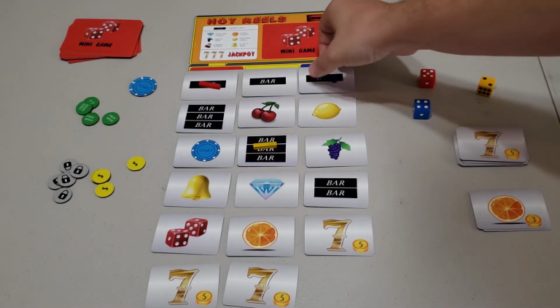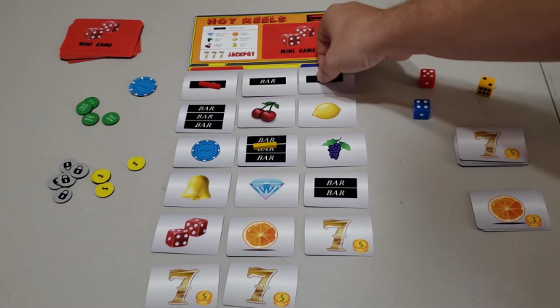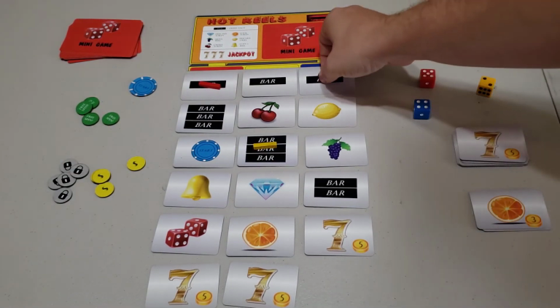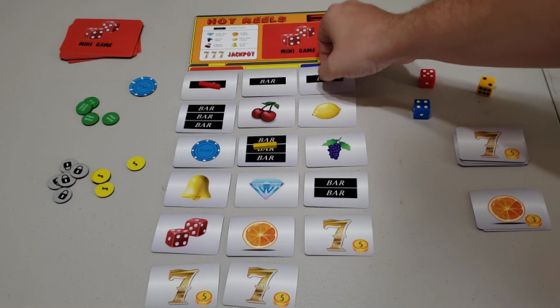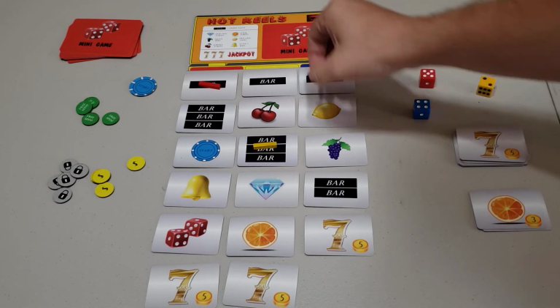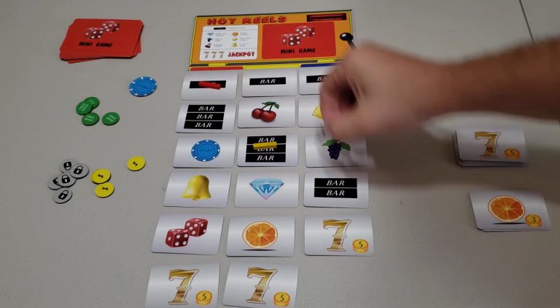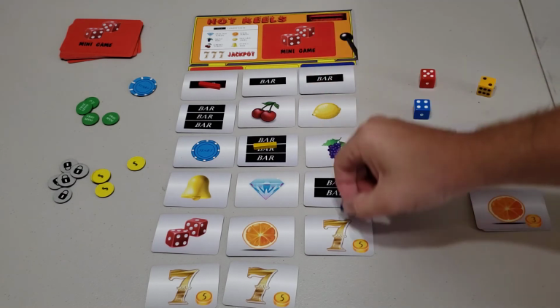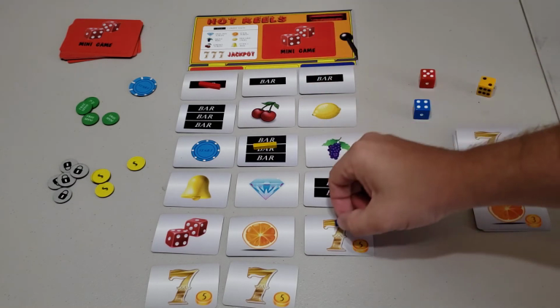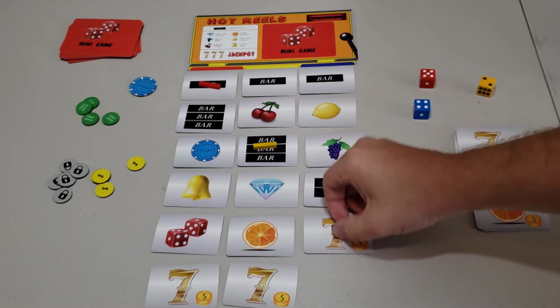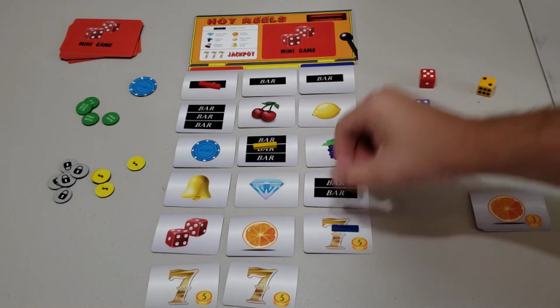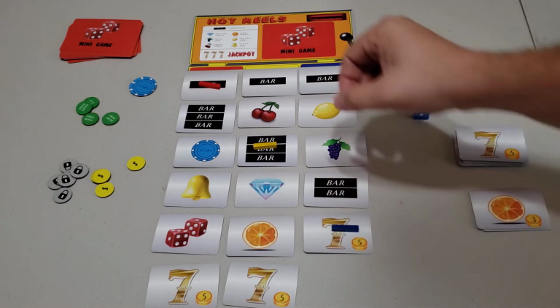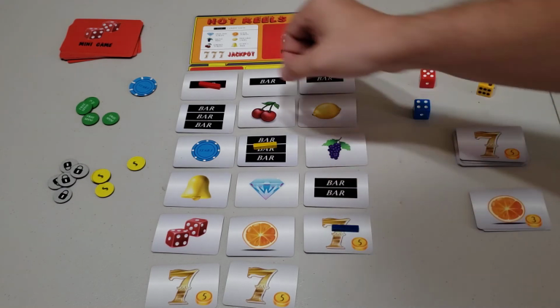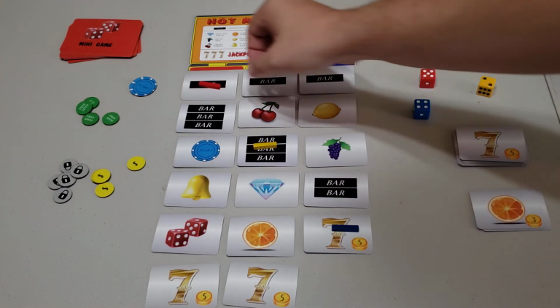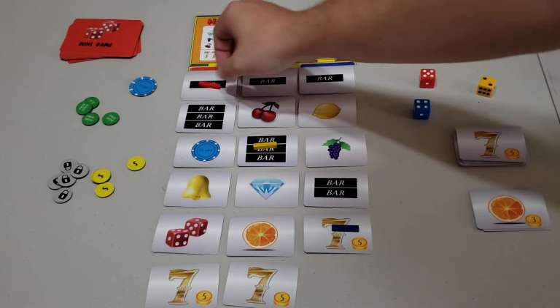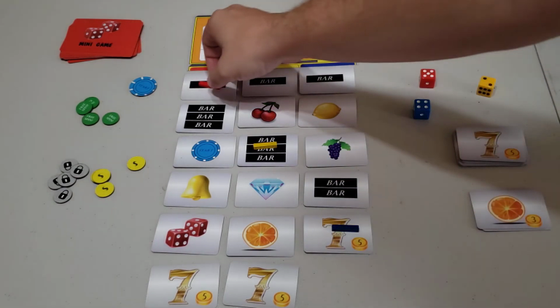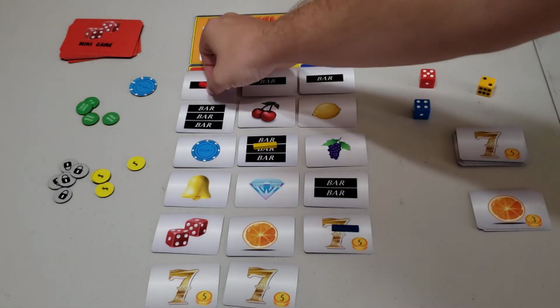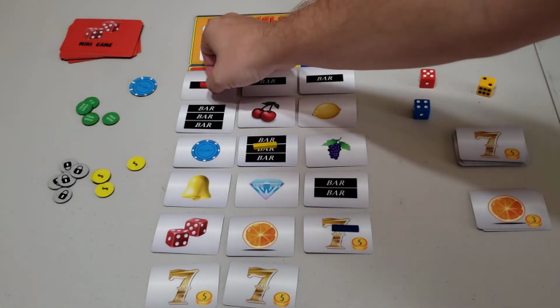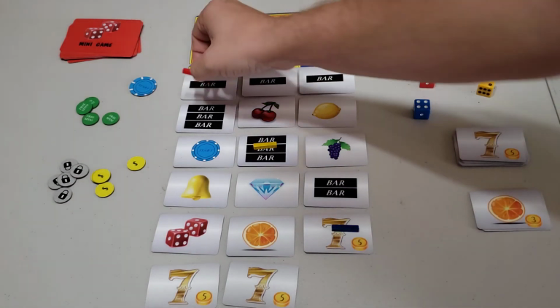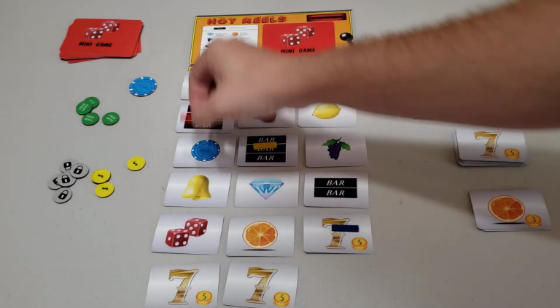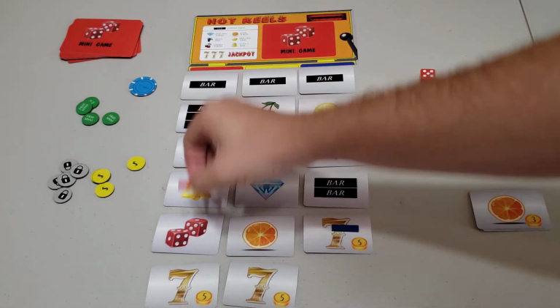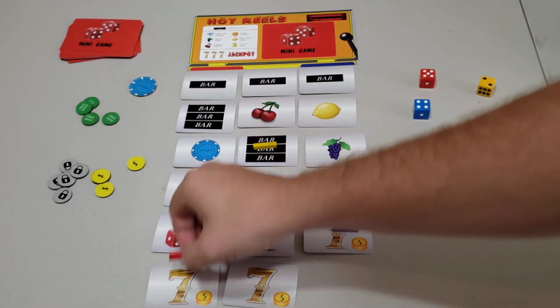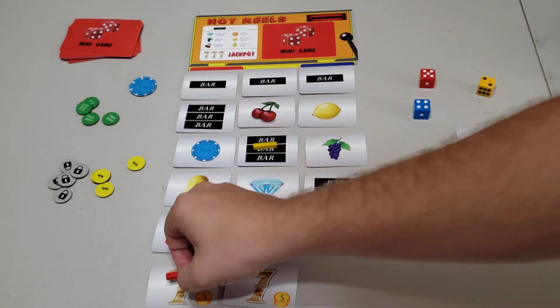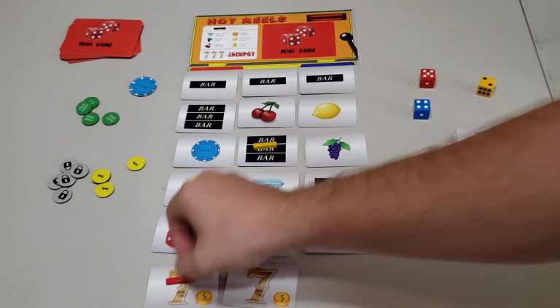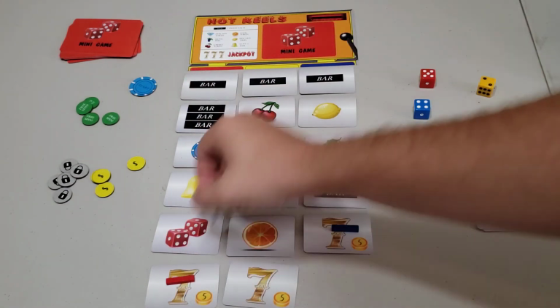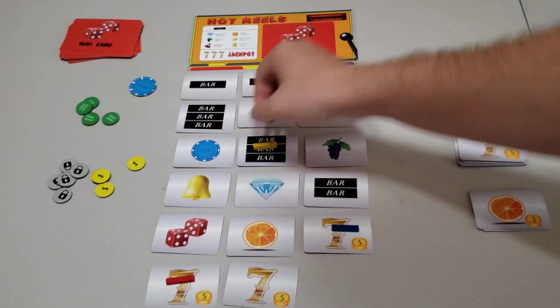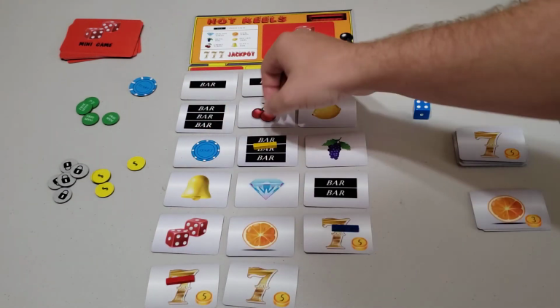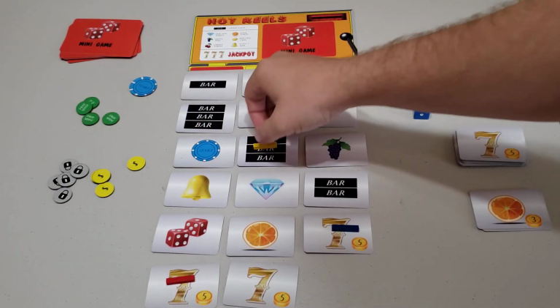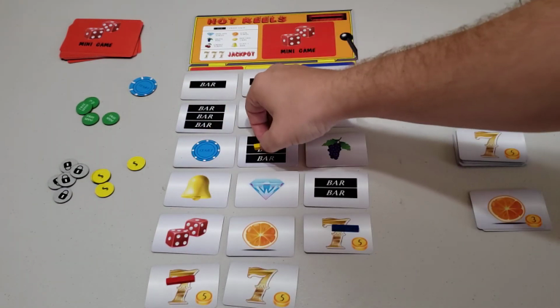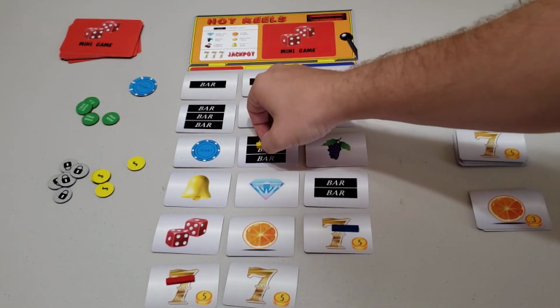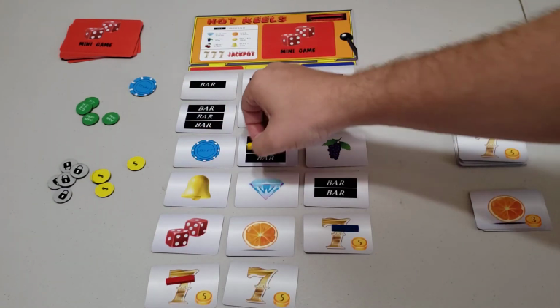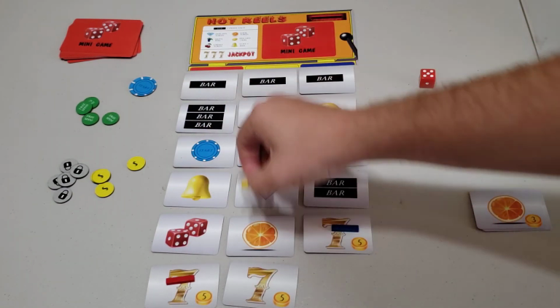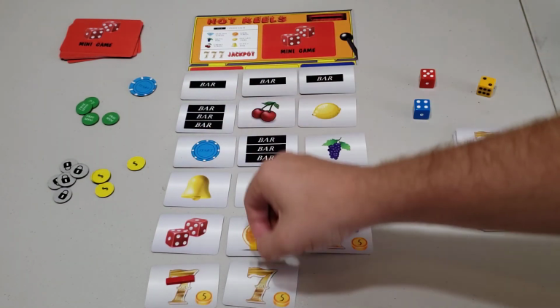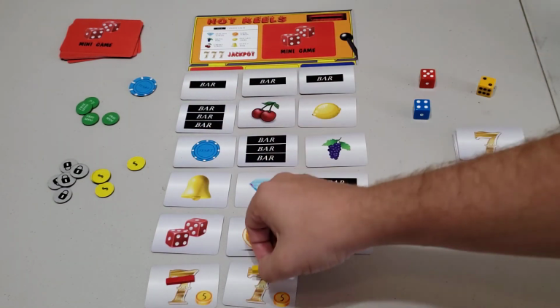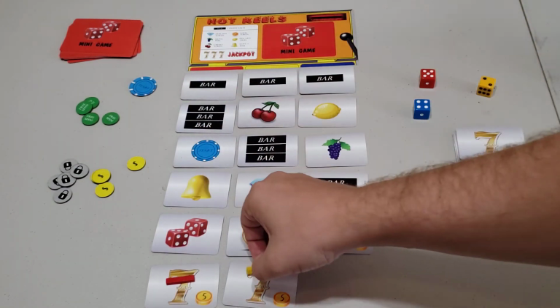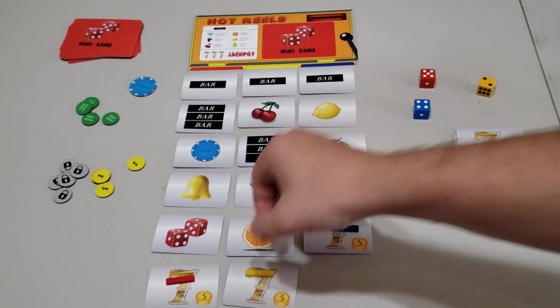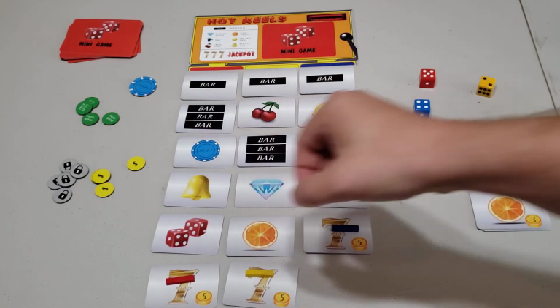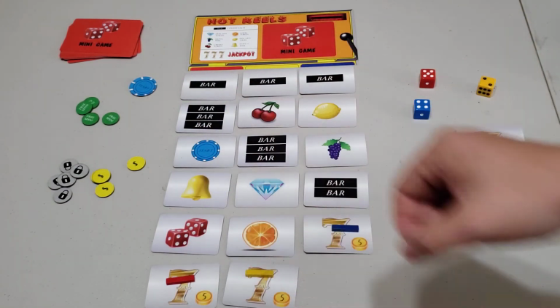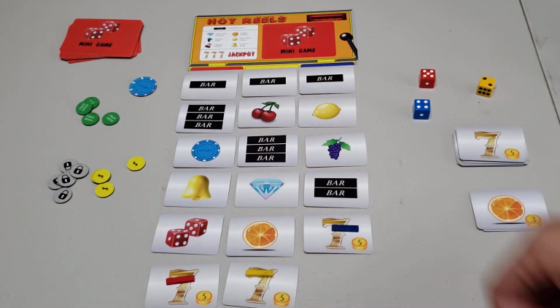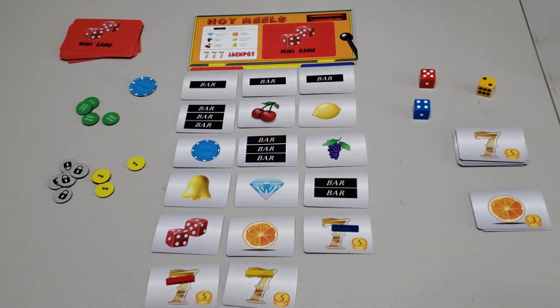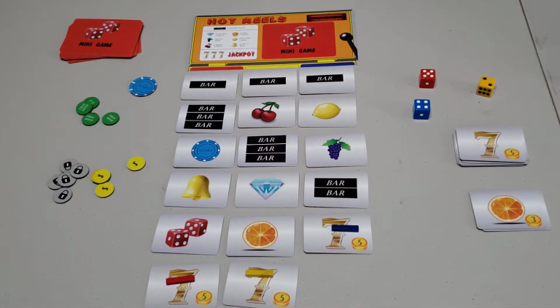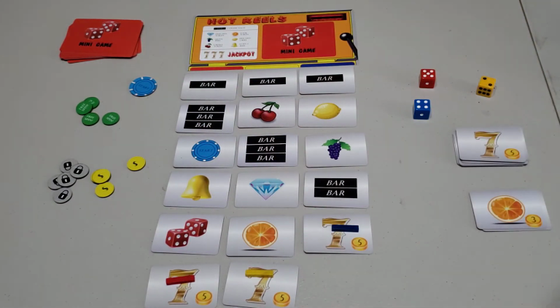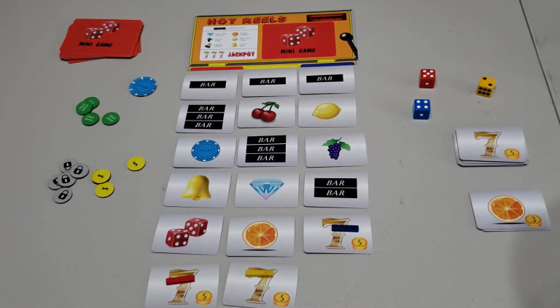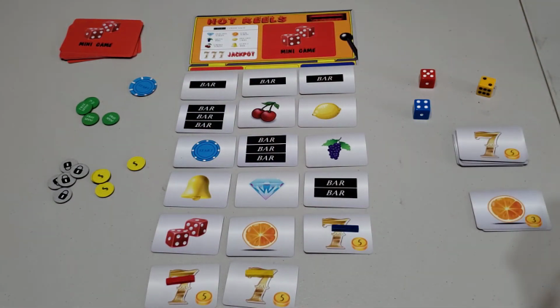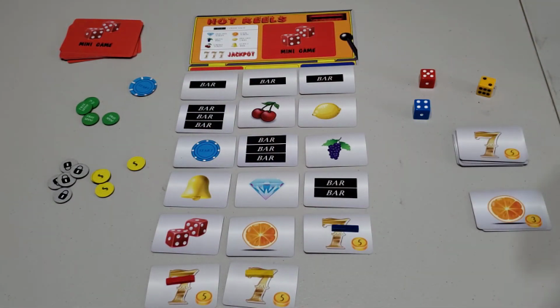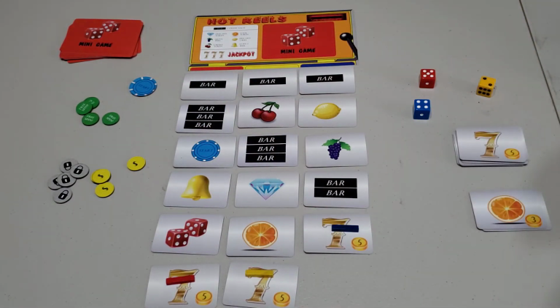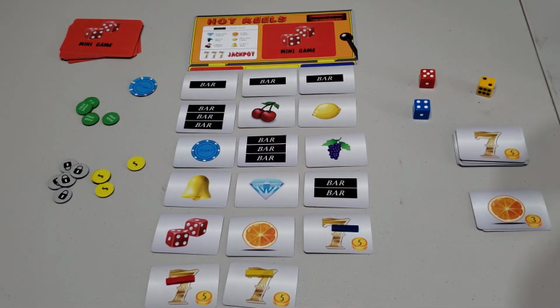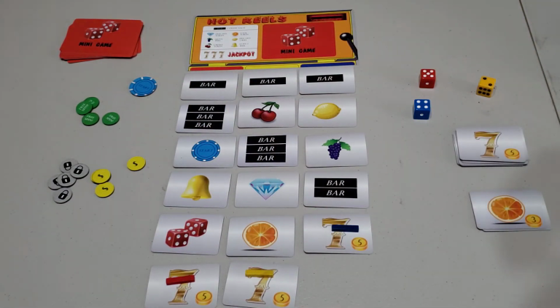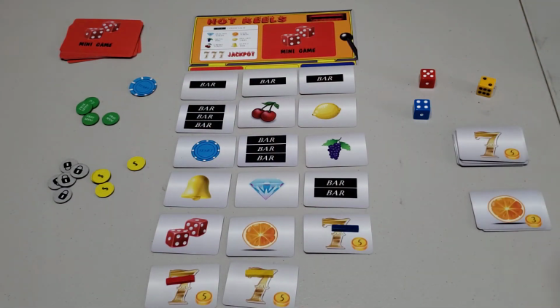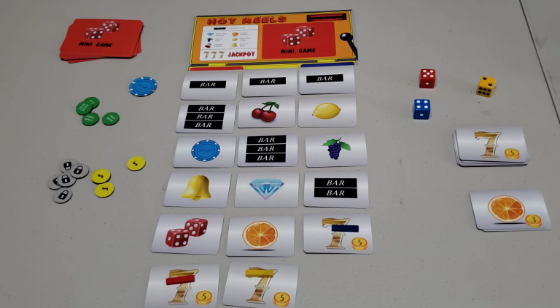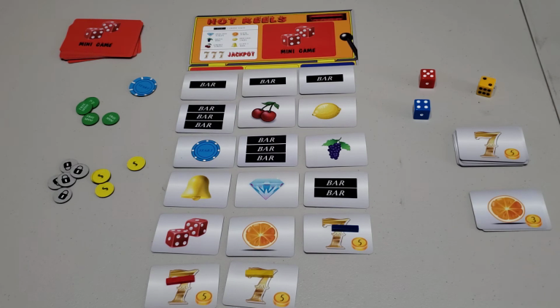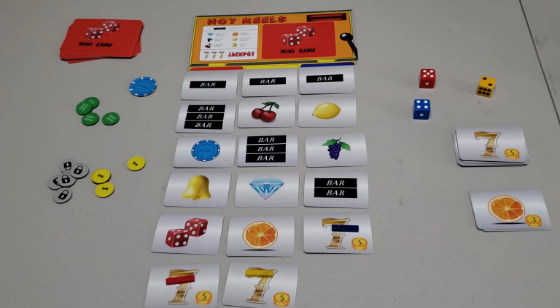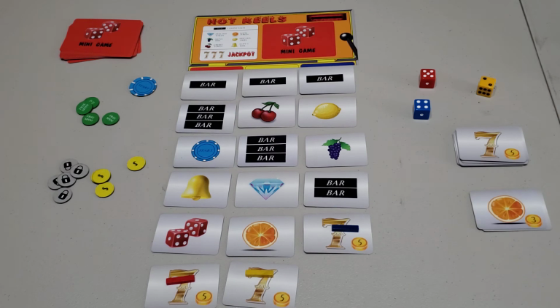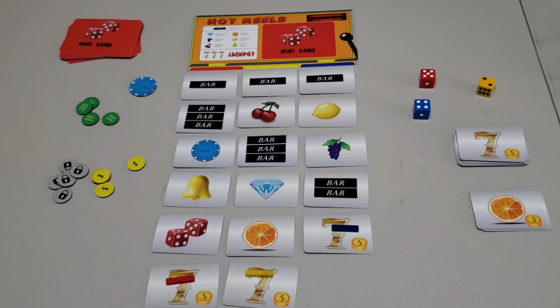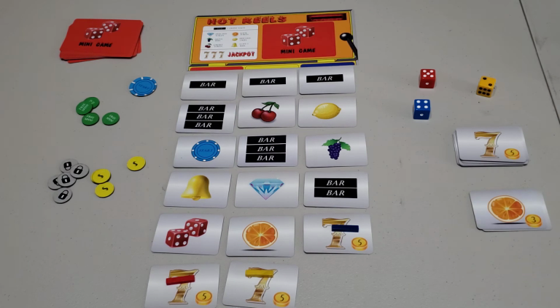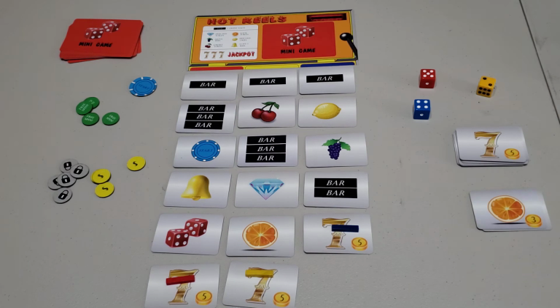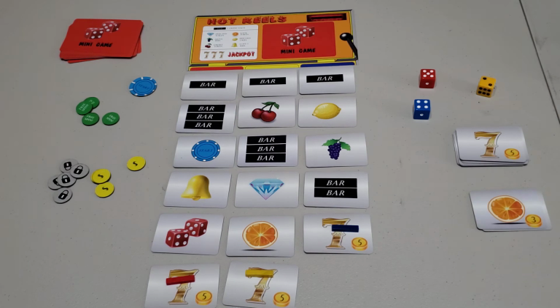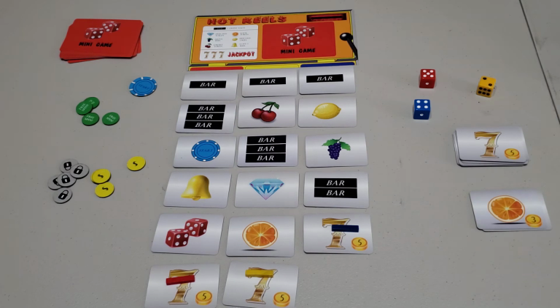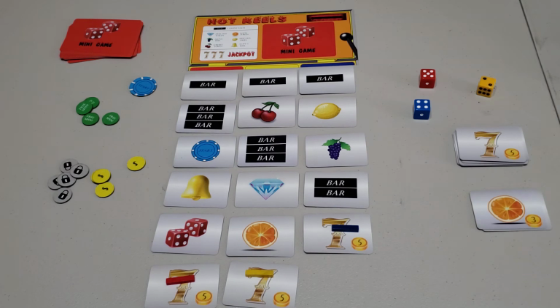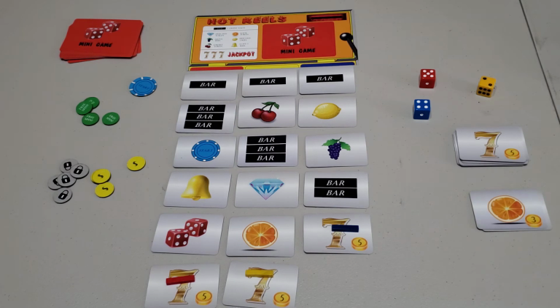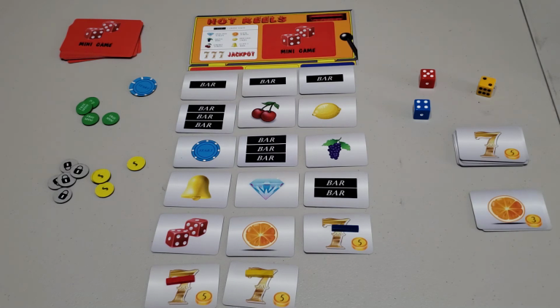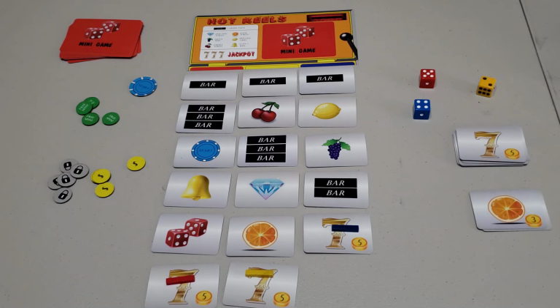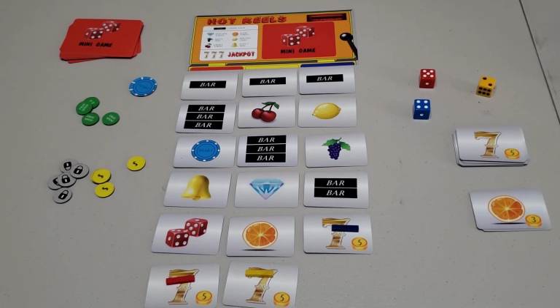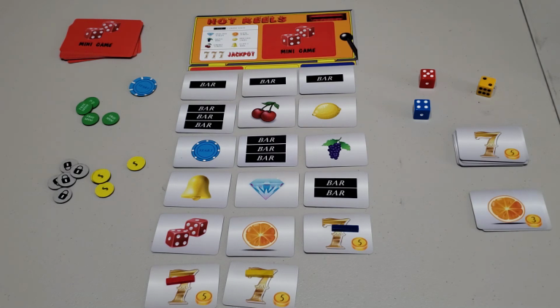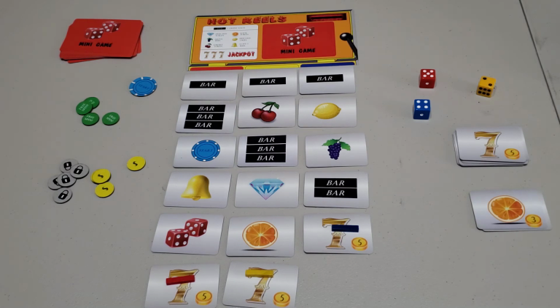When a player gets all three of their reel tokens on the sevens, they are the winner, because they have gotten jackpot.